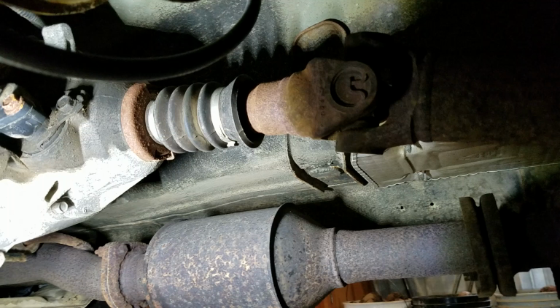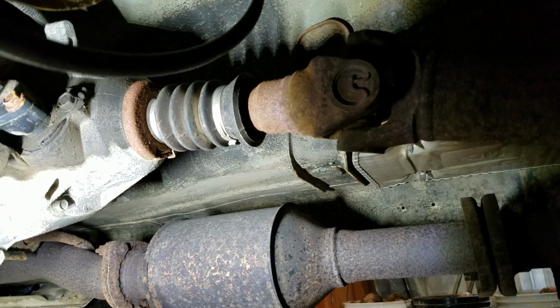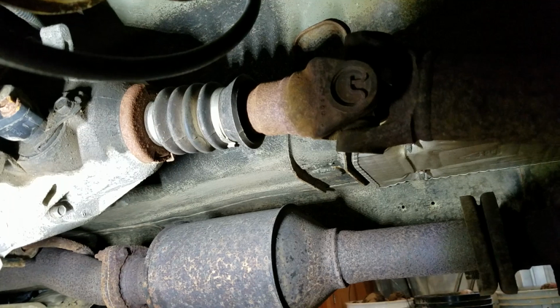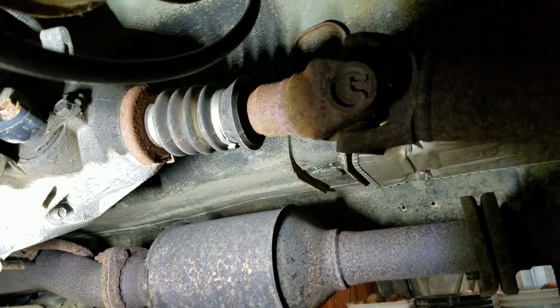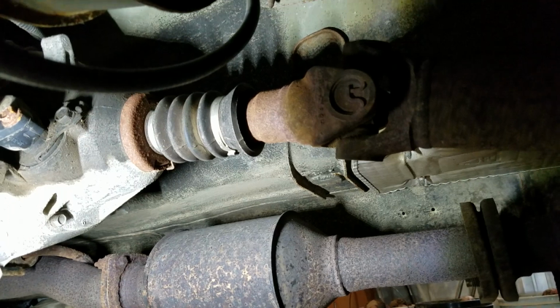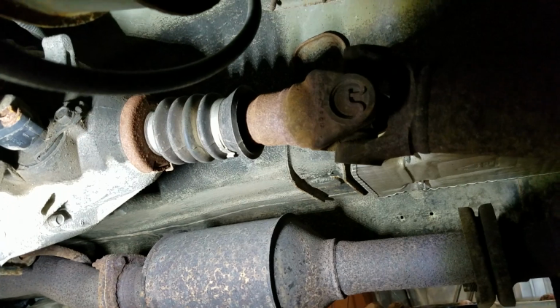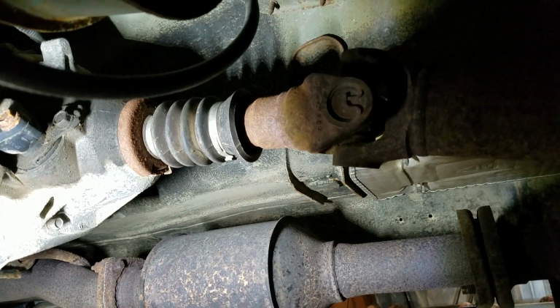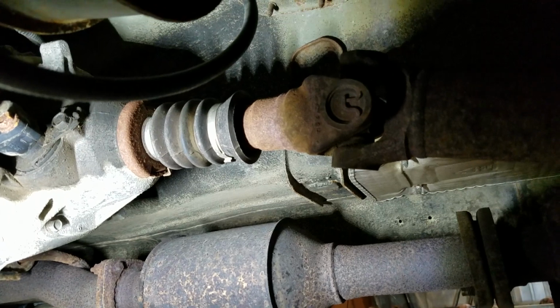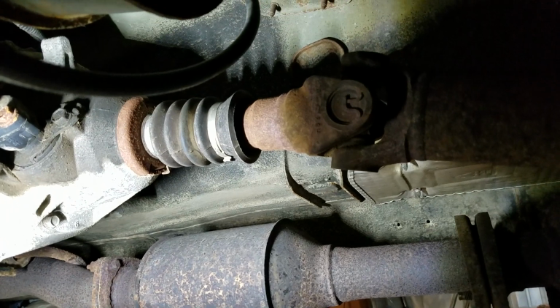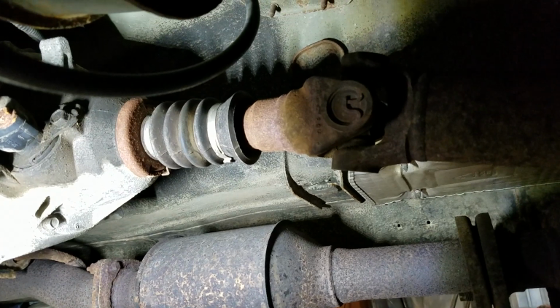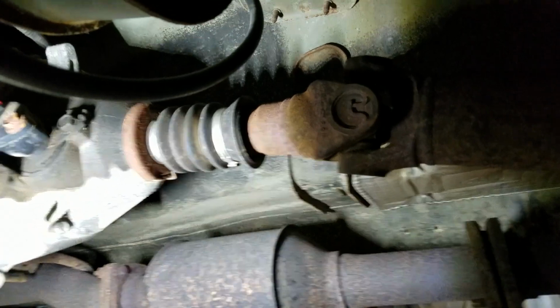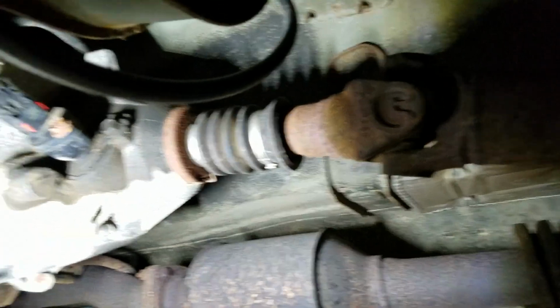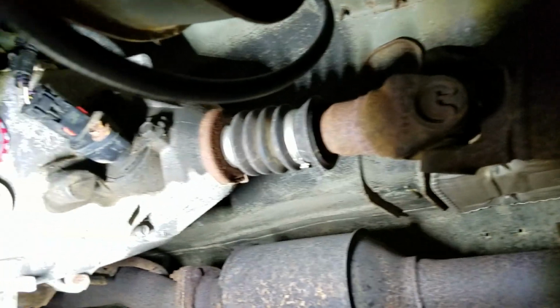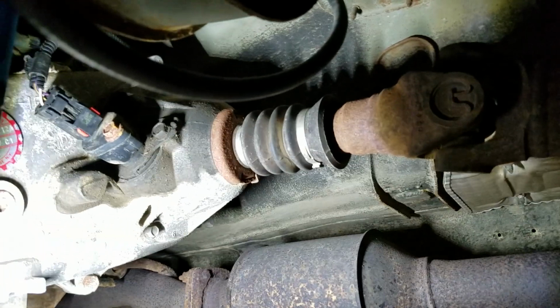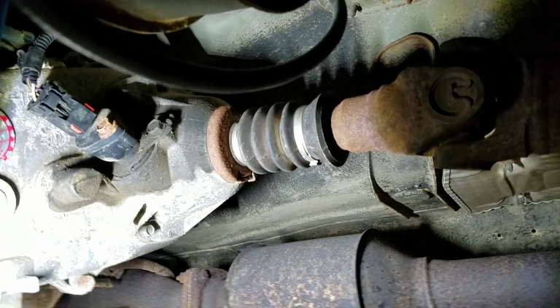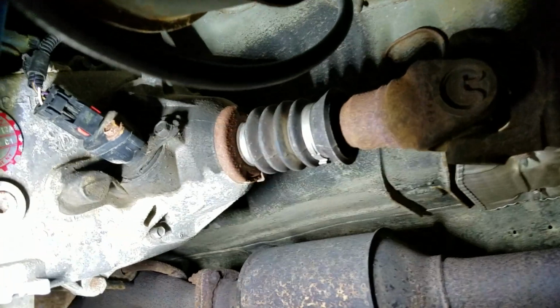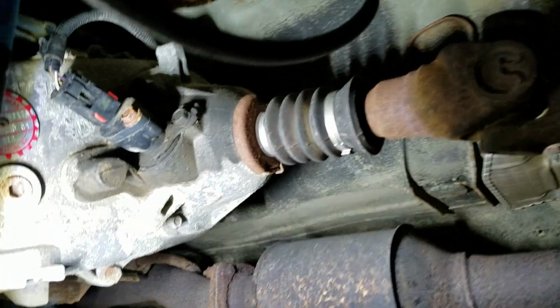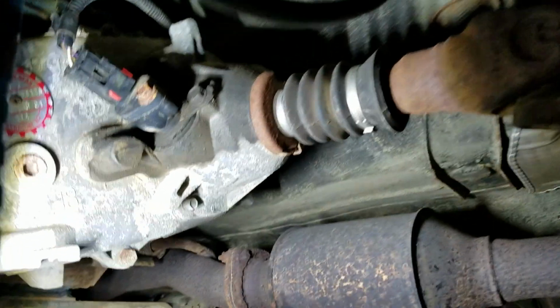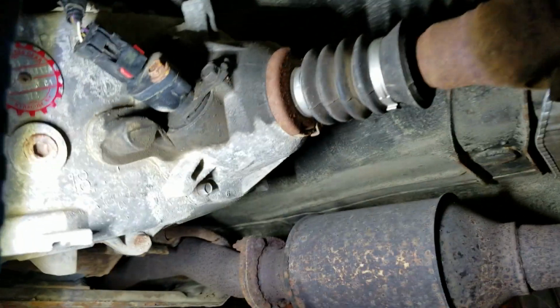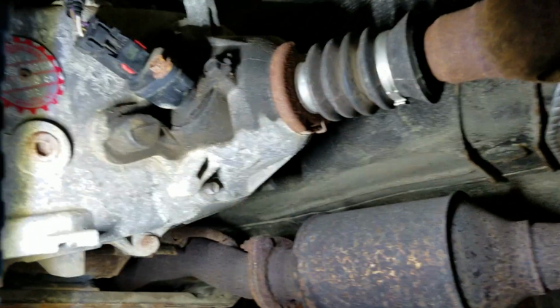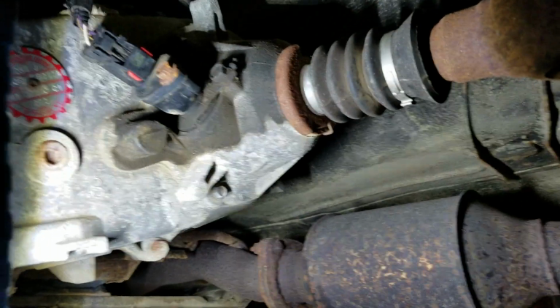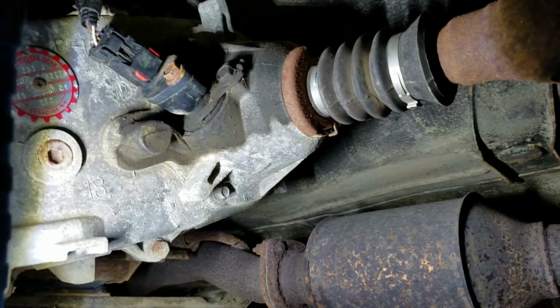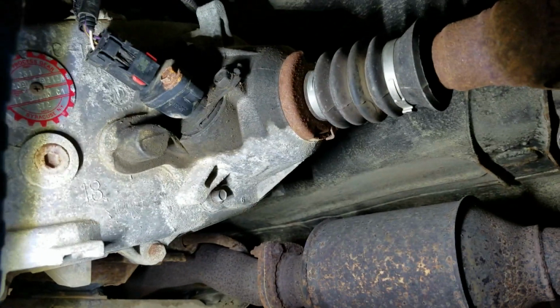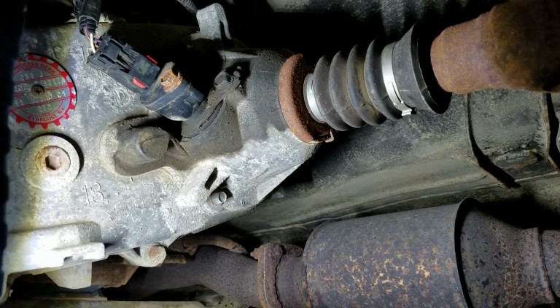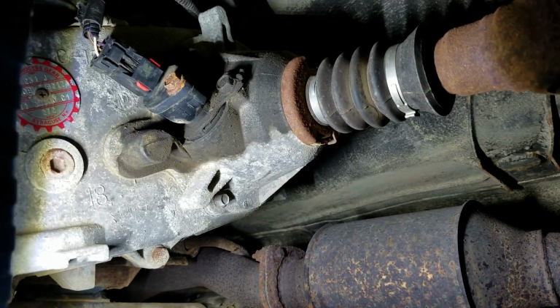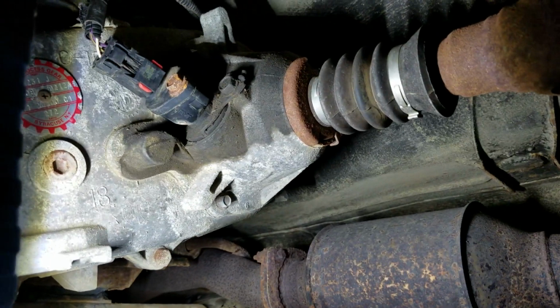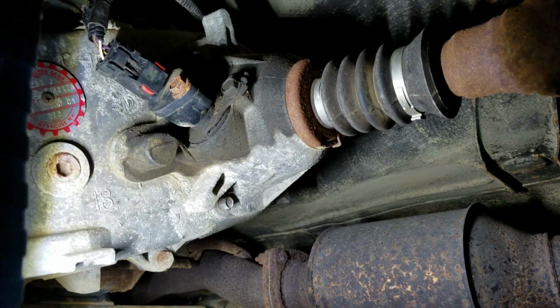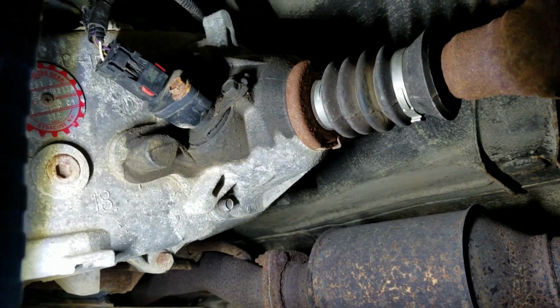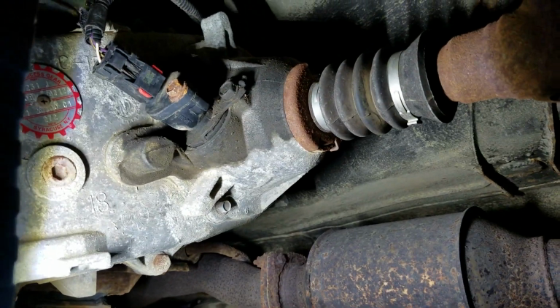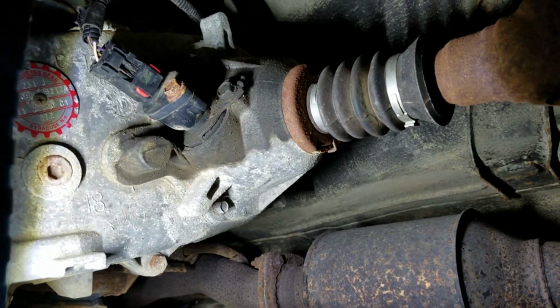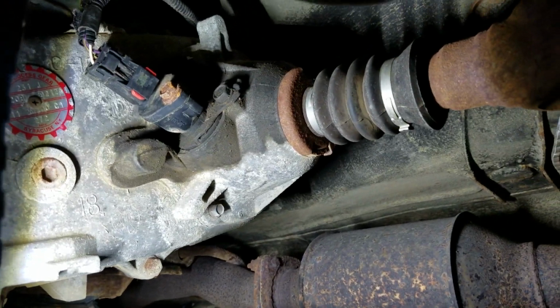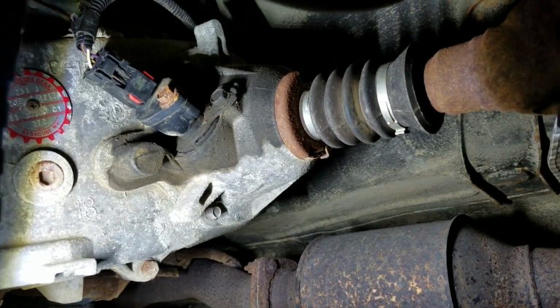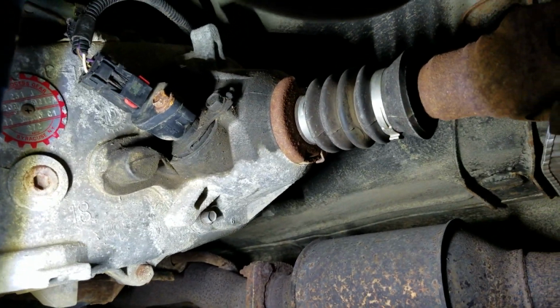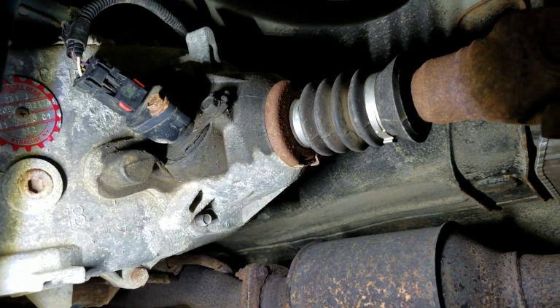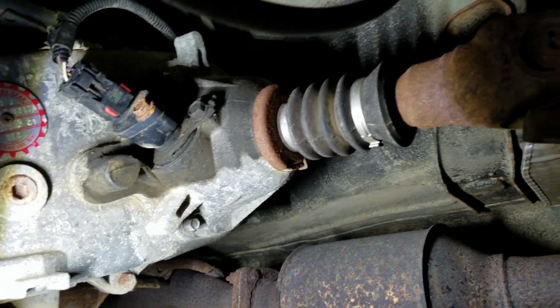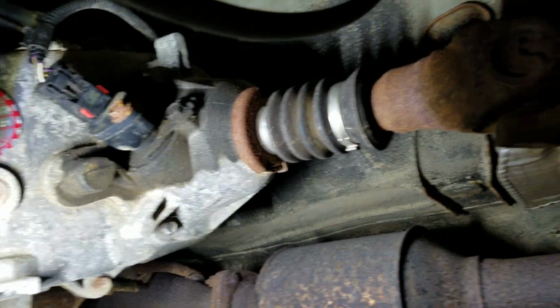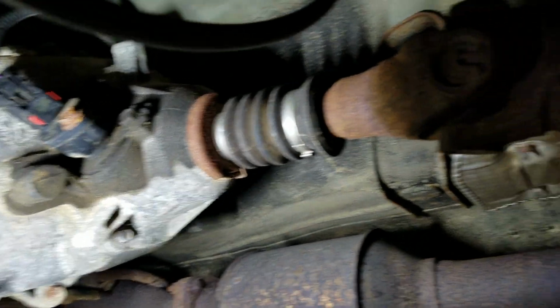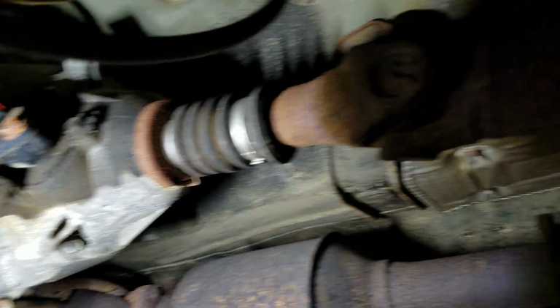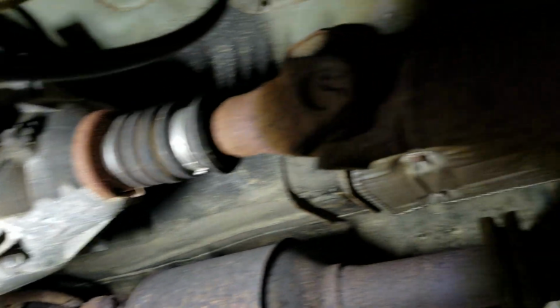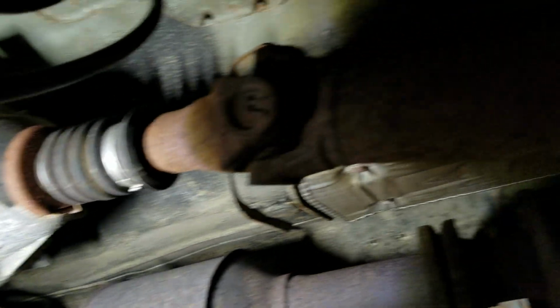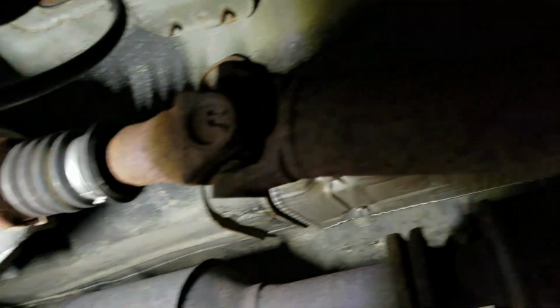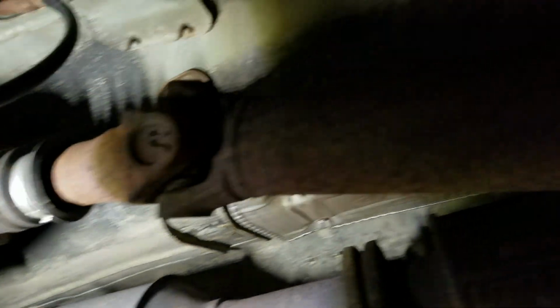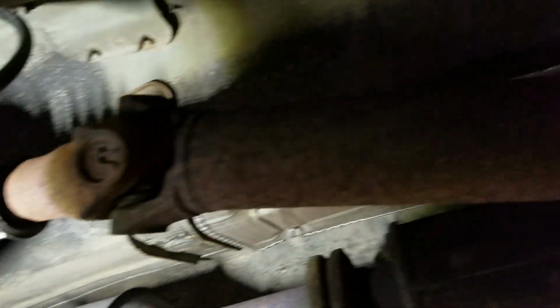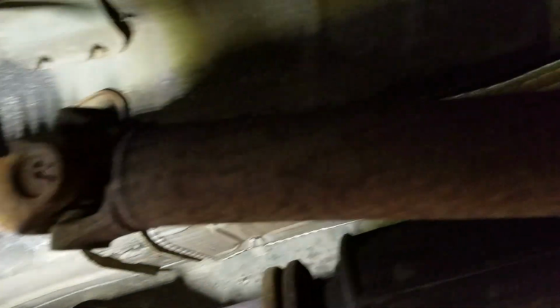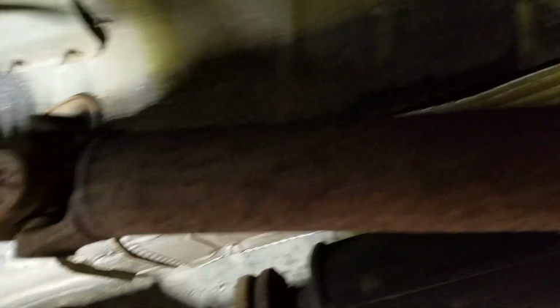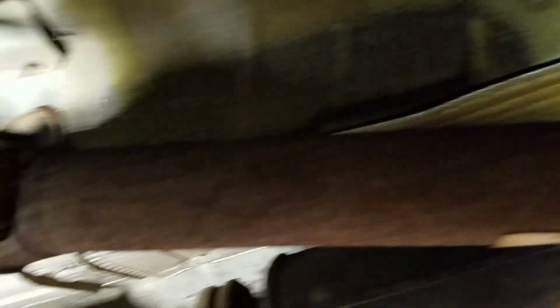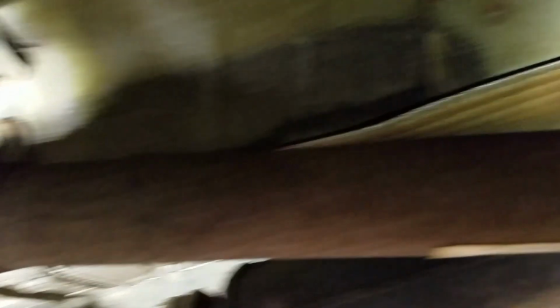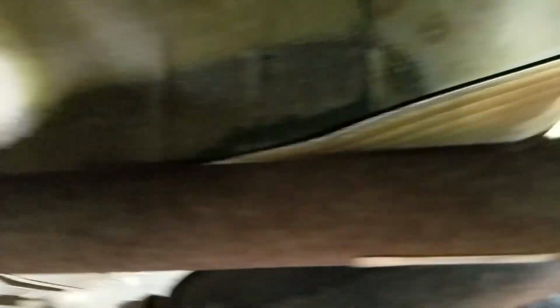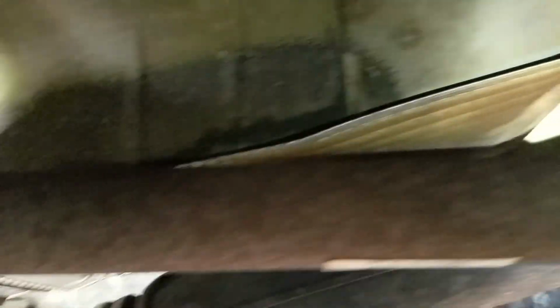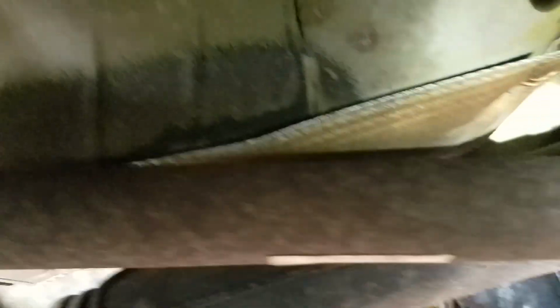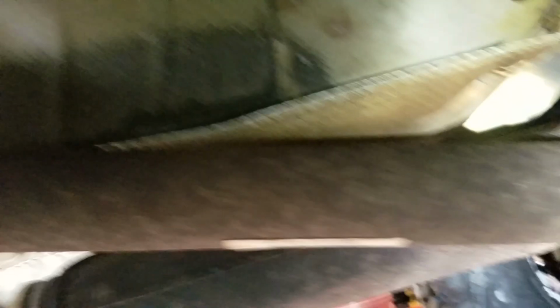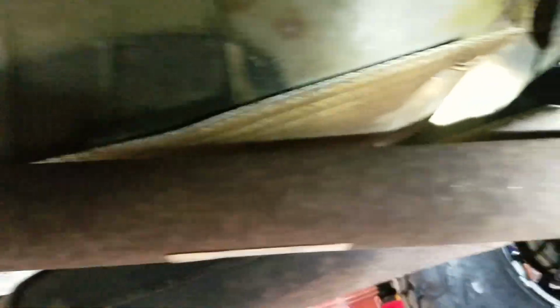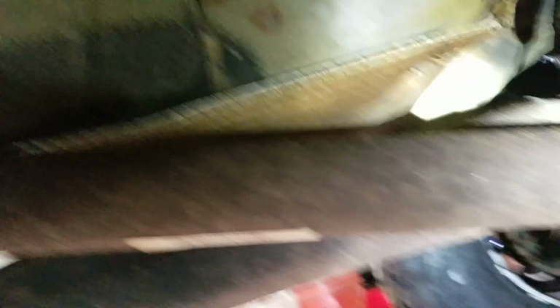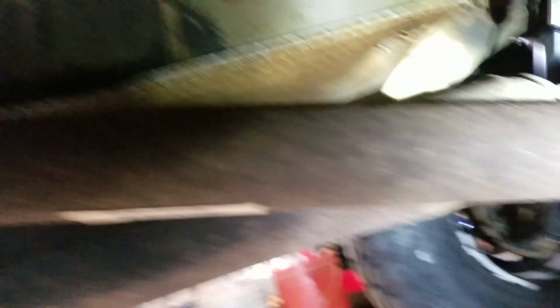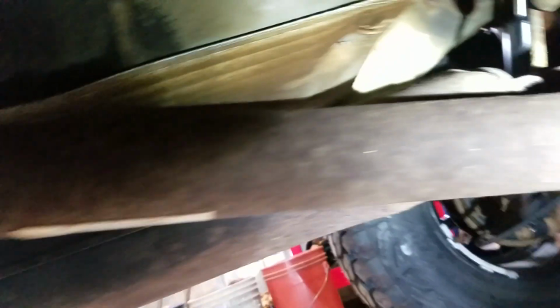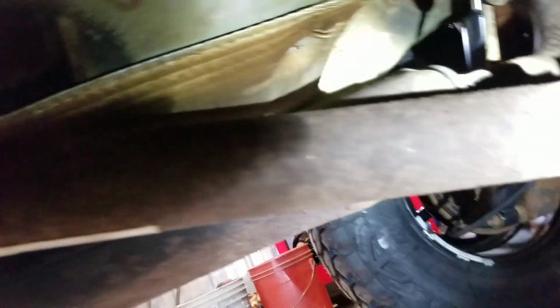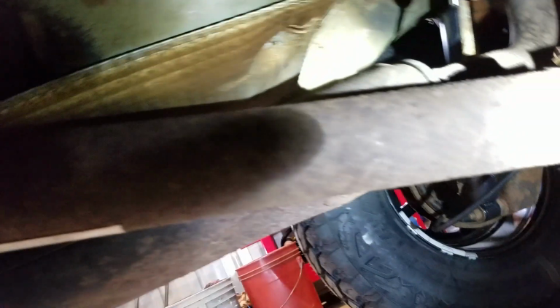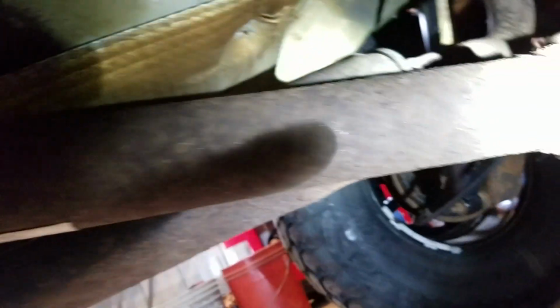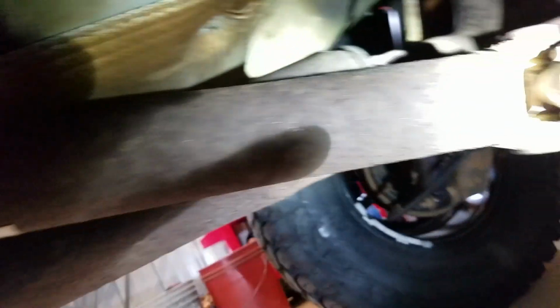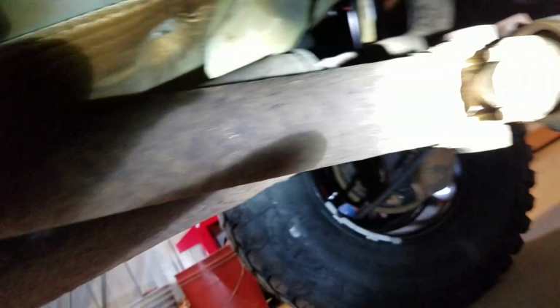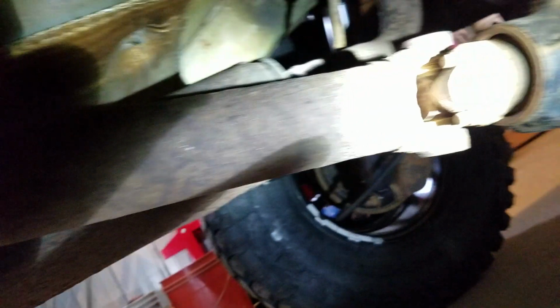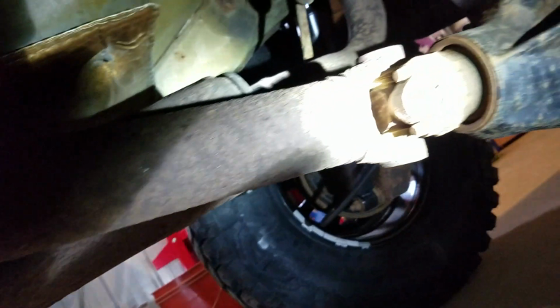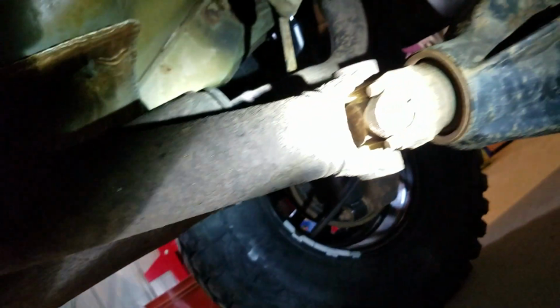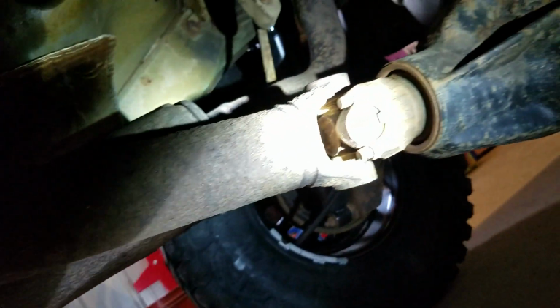Hey YouTube, underneath my Jeep again. This time I'm going to measure for a driveshaft.